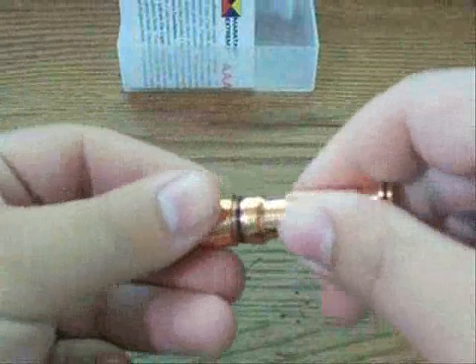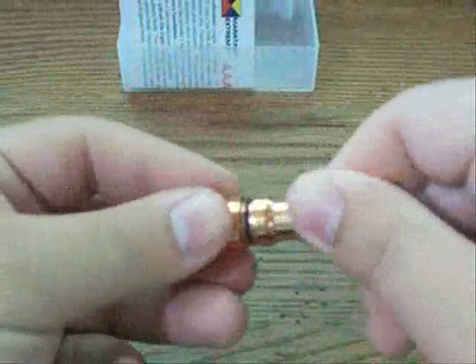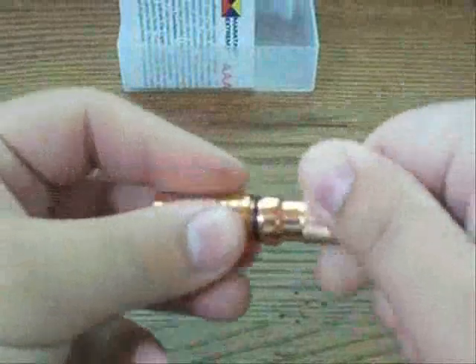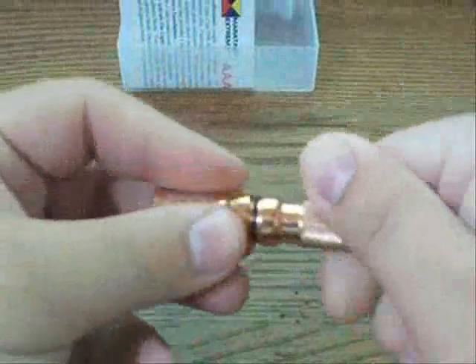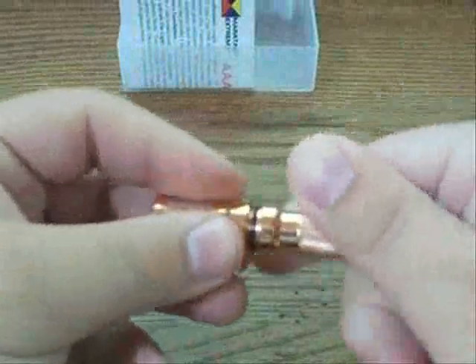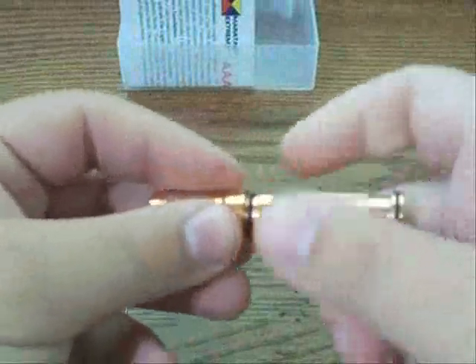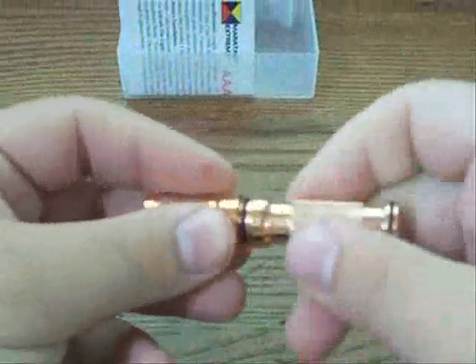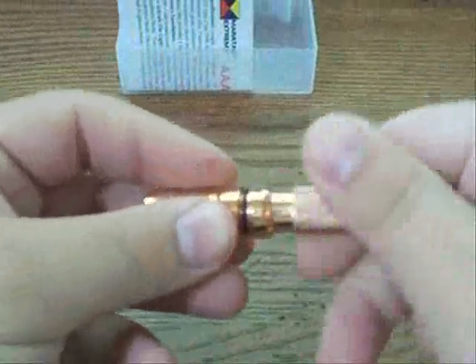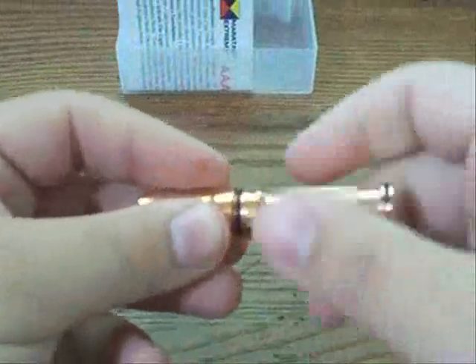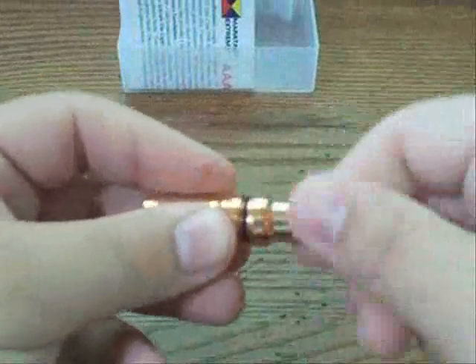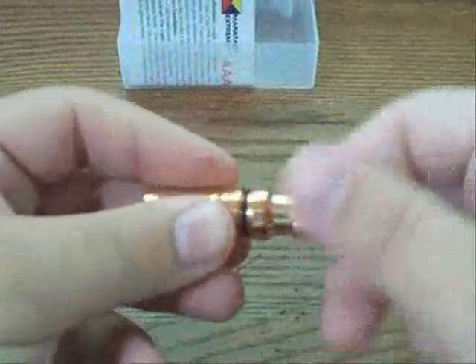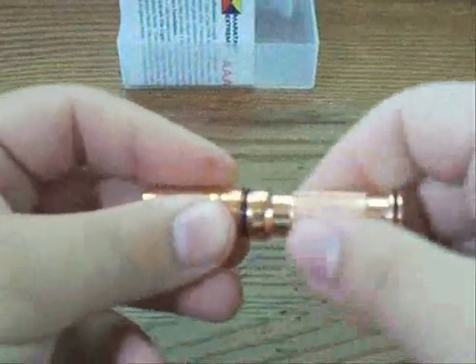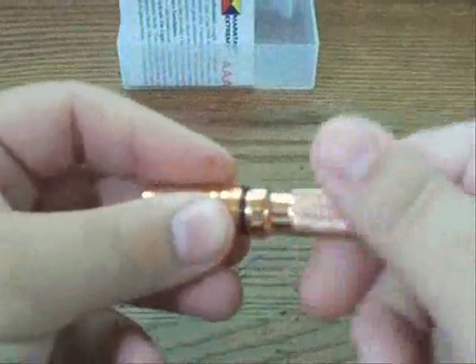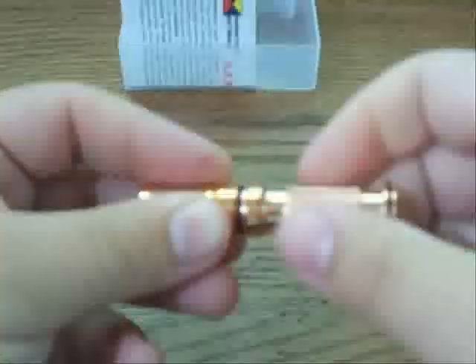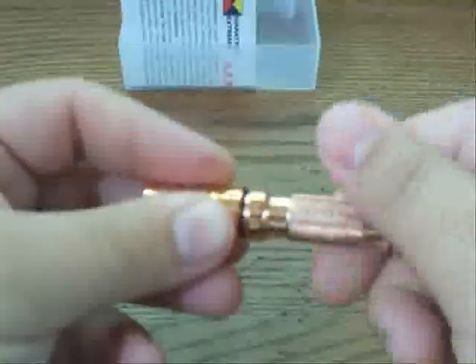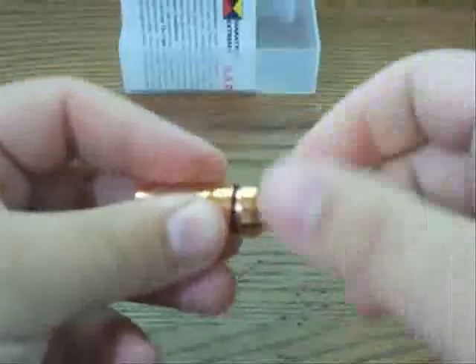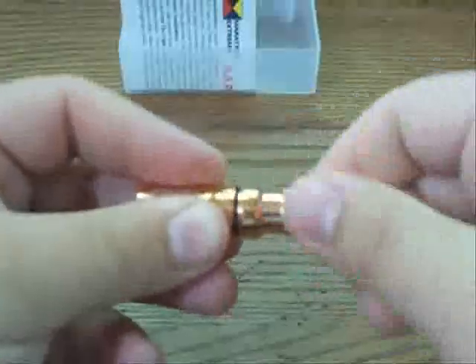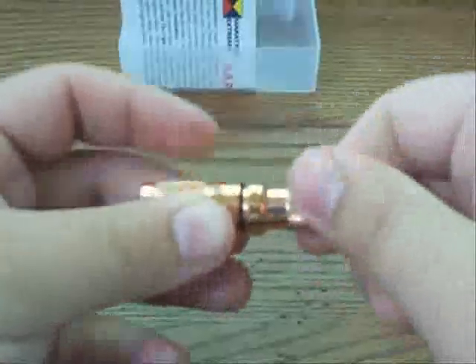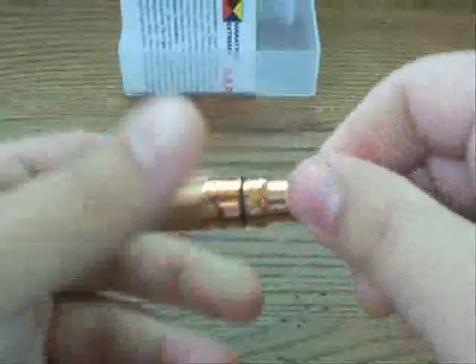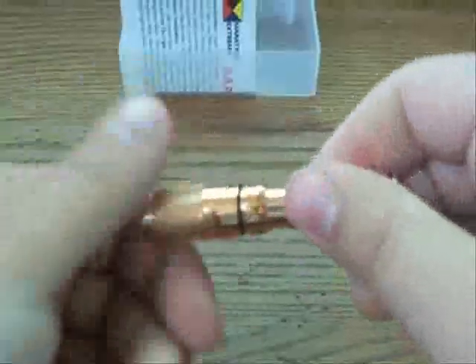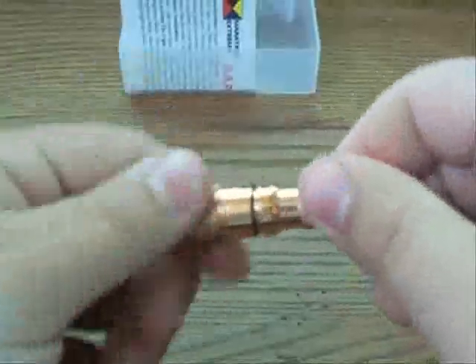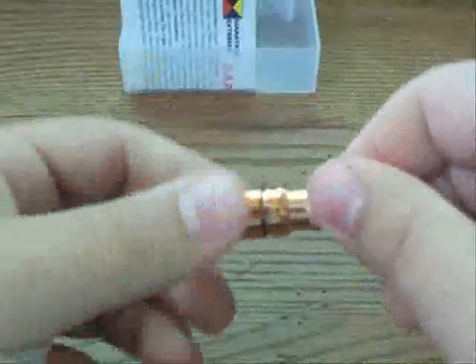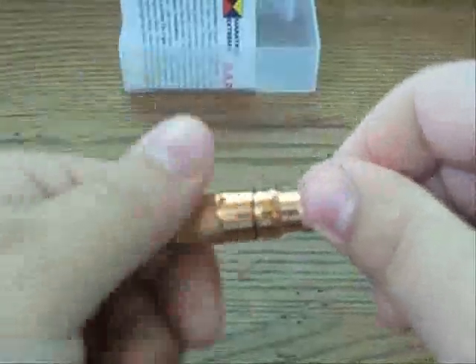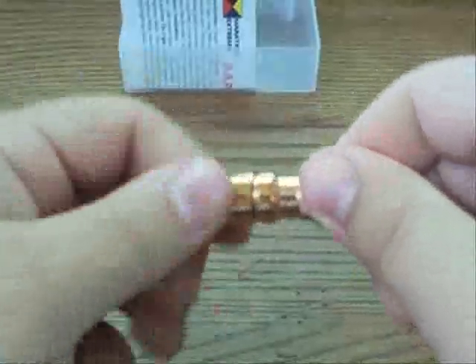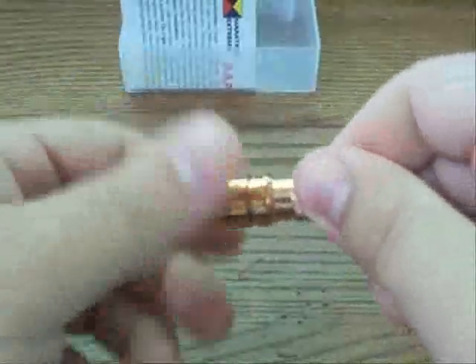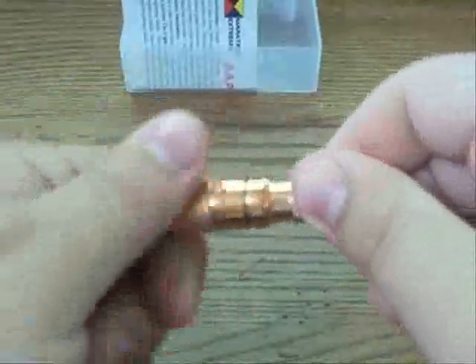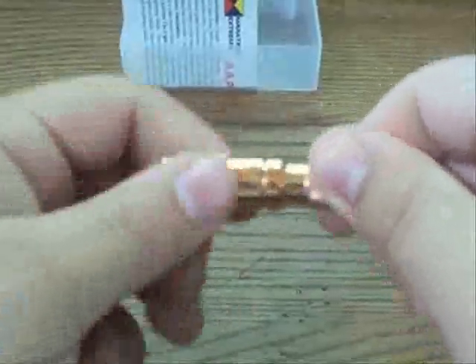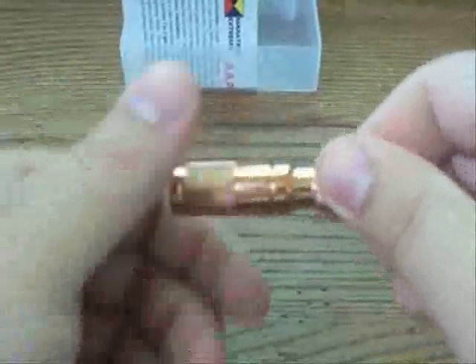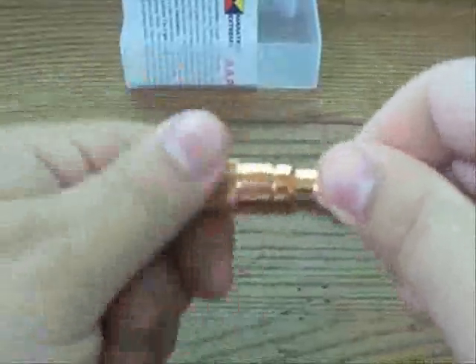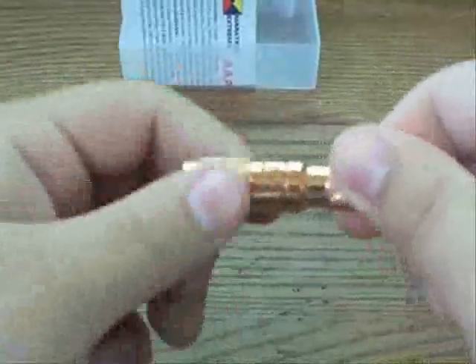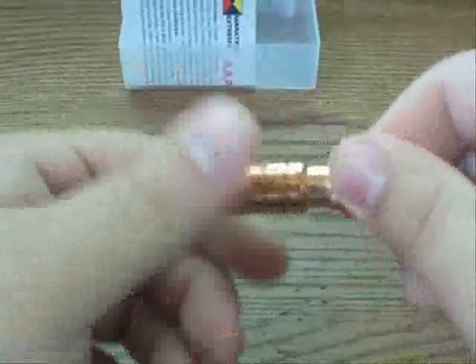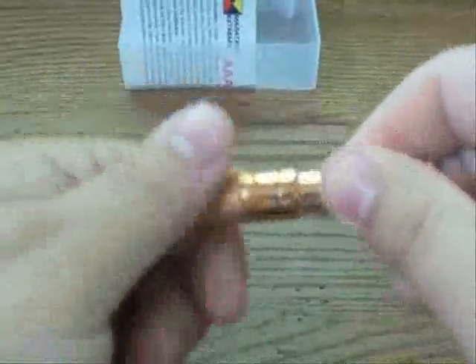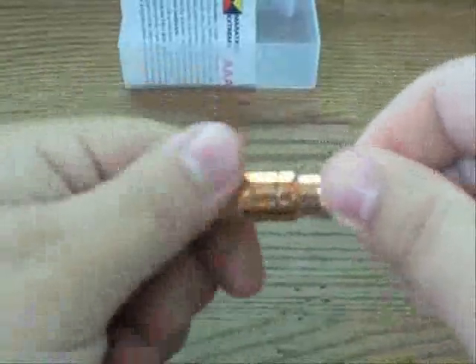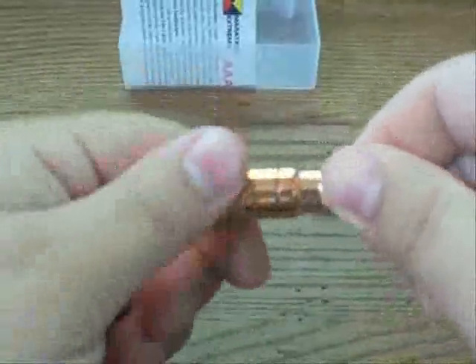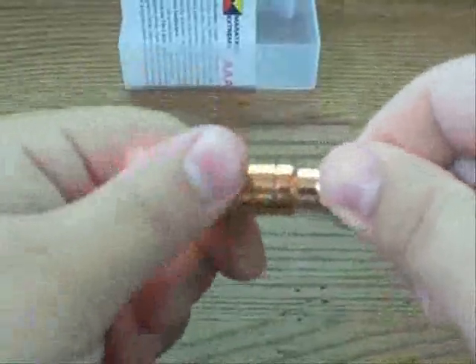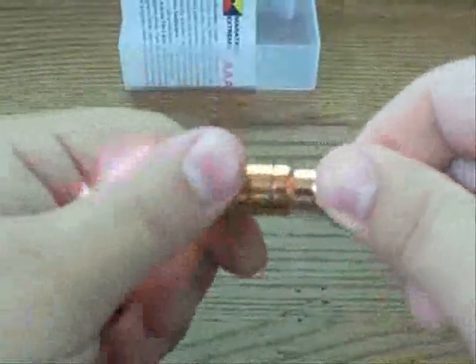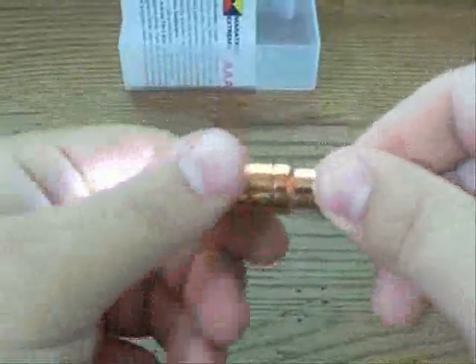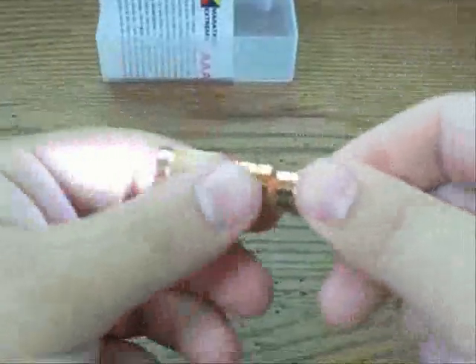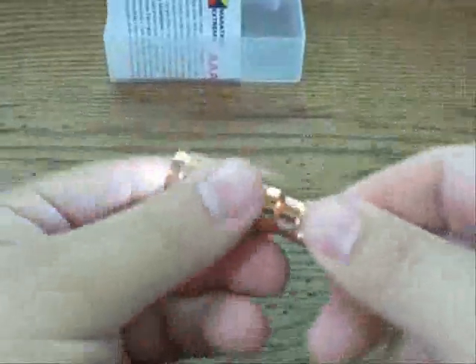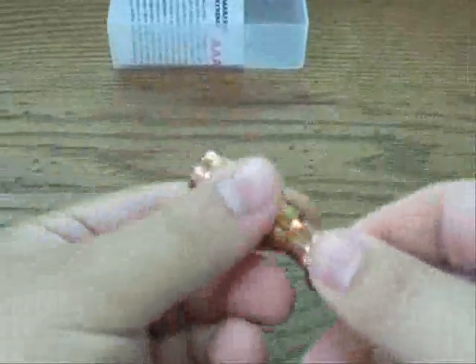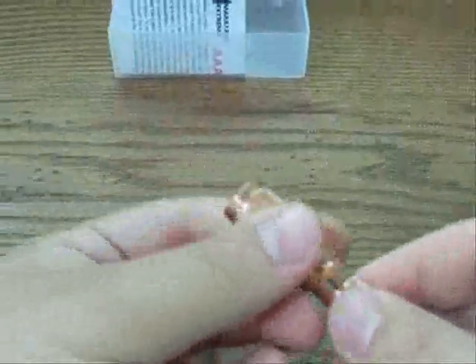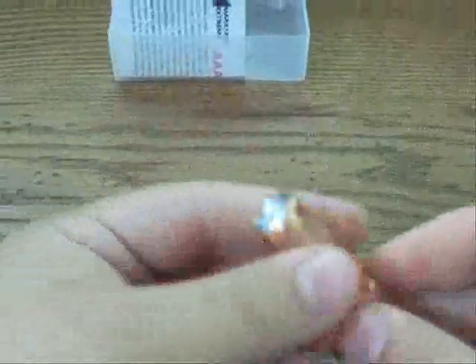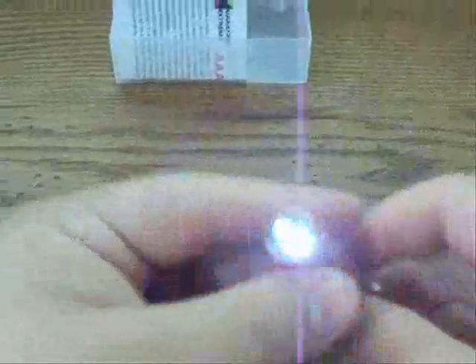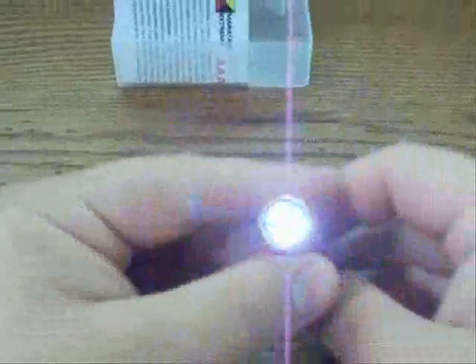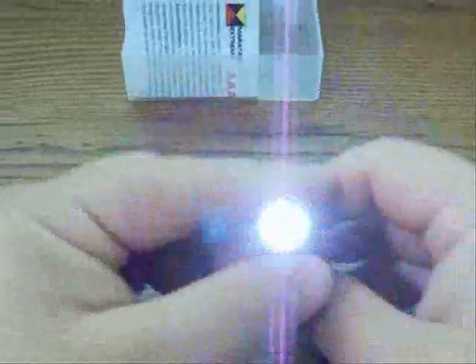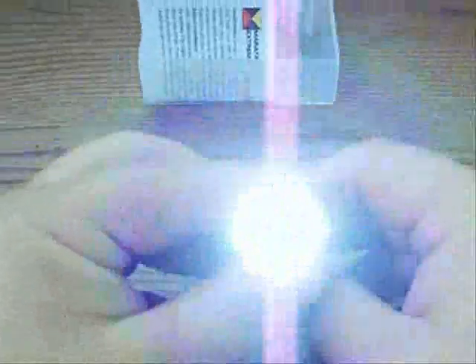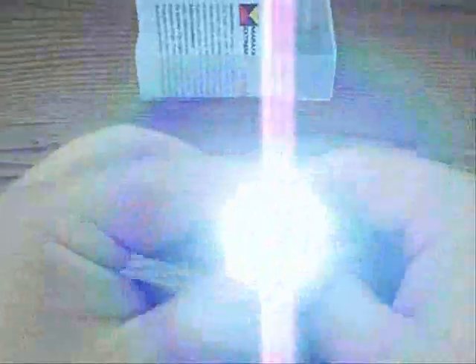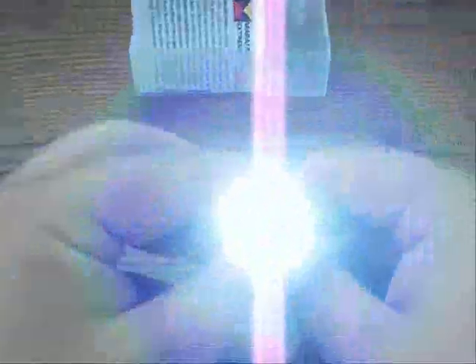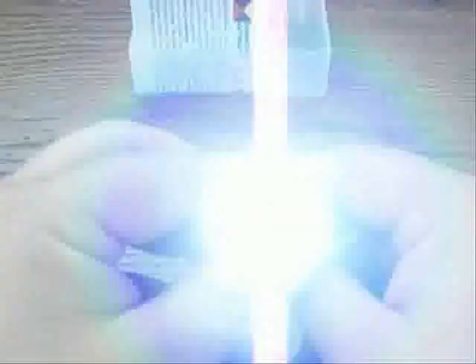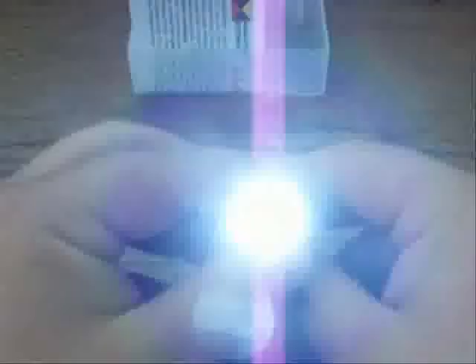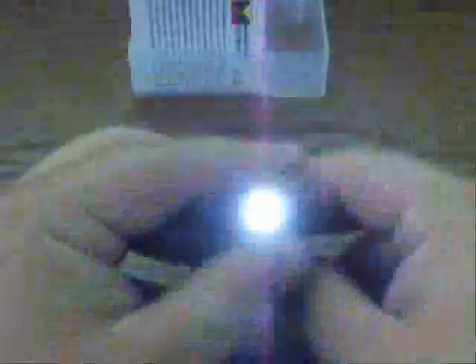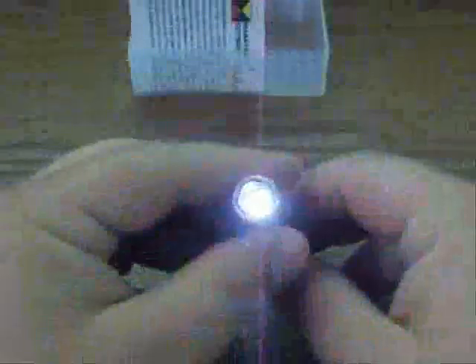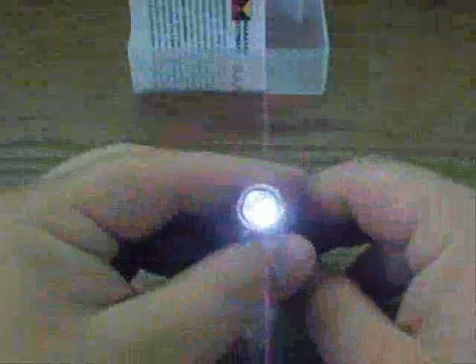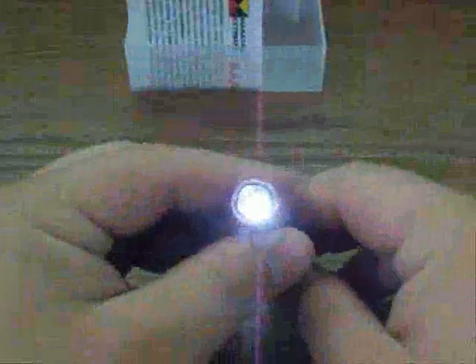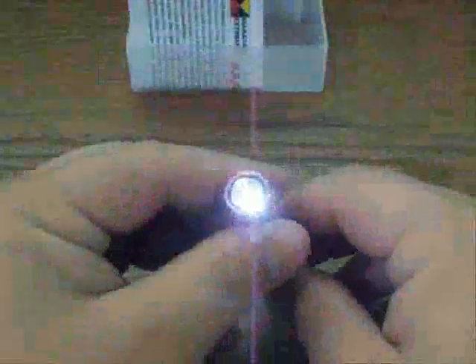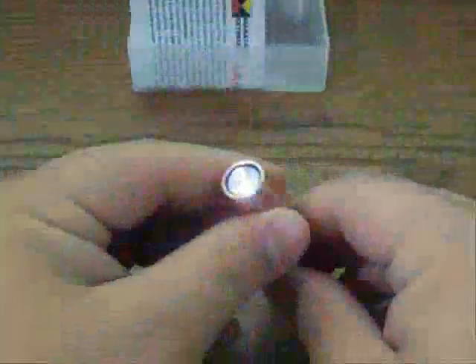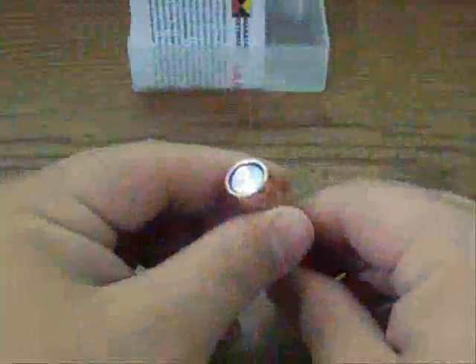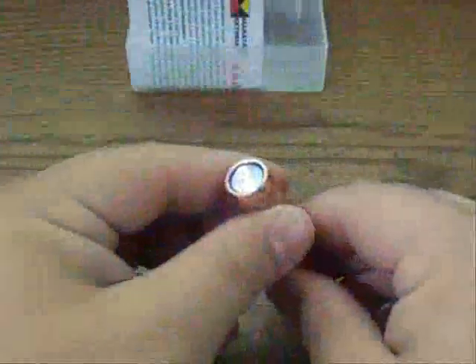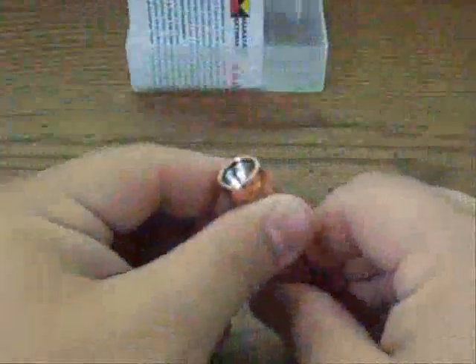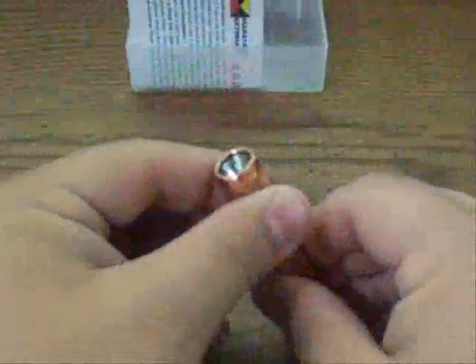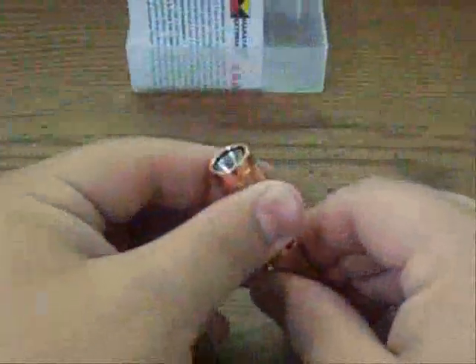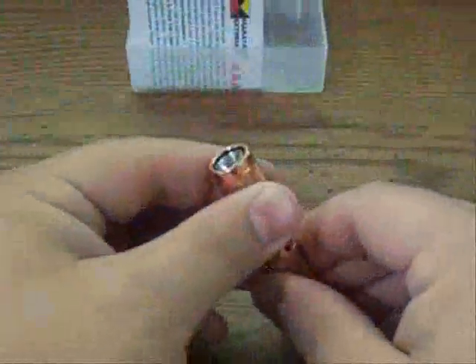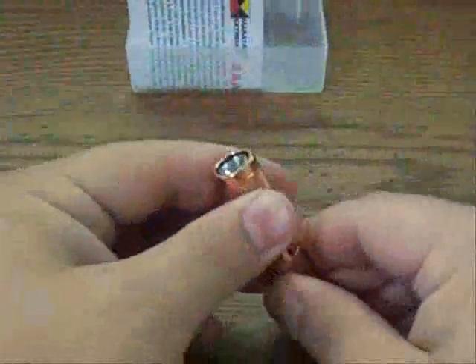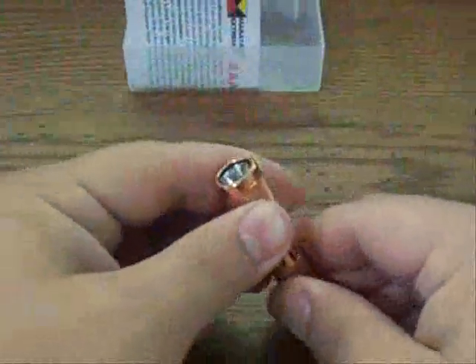There's a little Durasol battery included. Check this out — really nice high polish finish on this as well. Really cool.